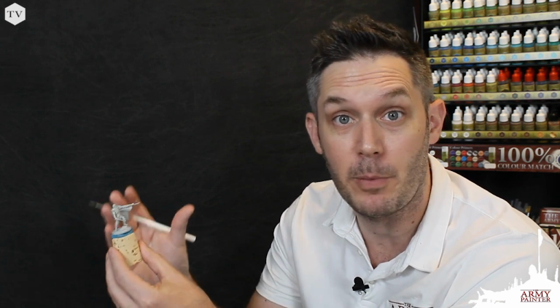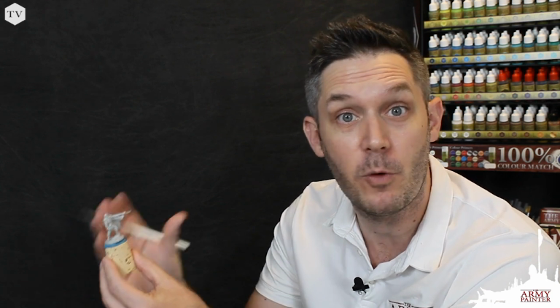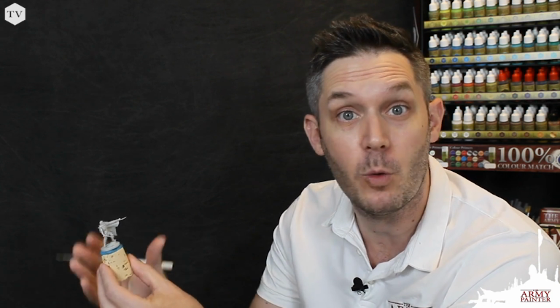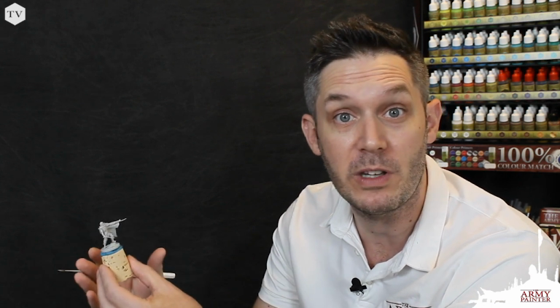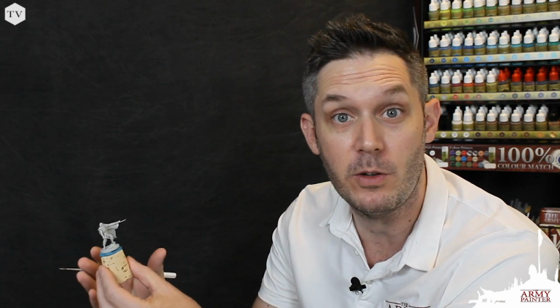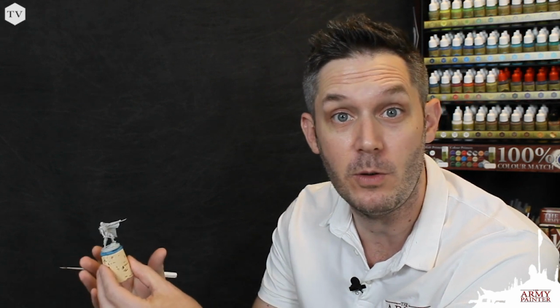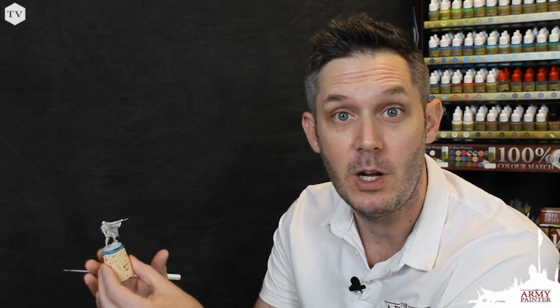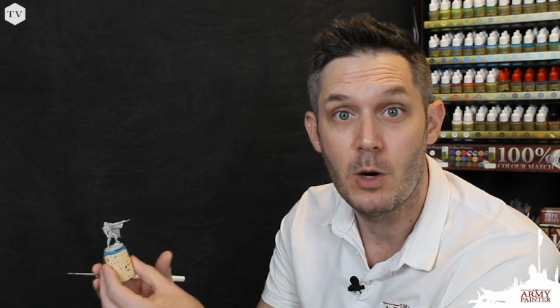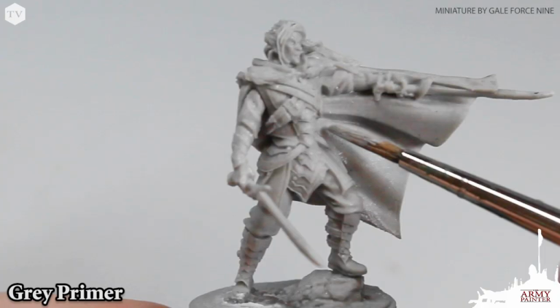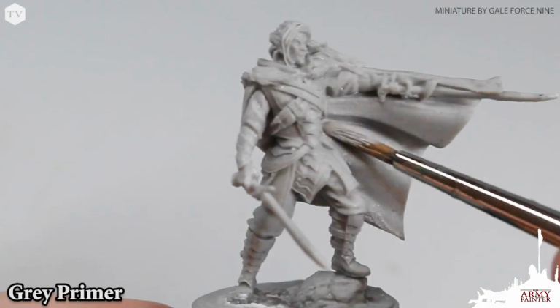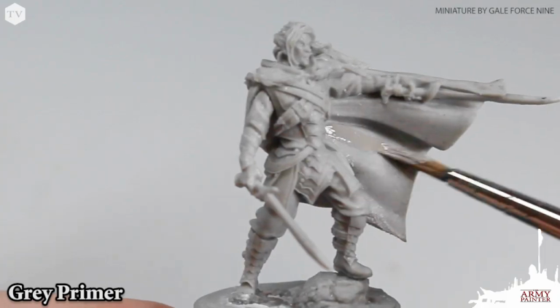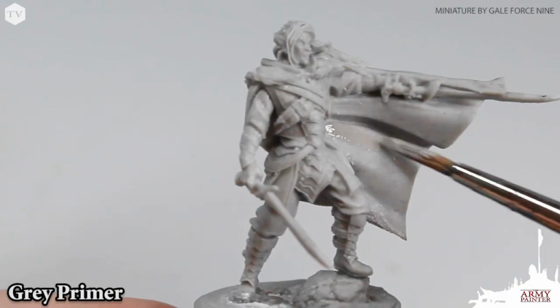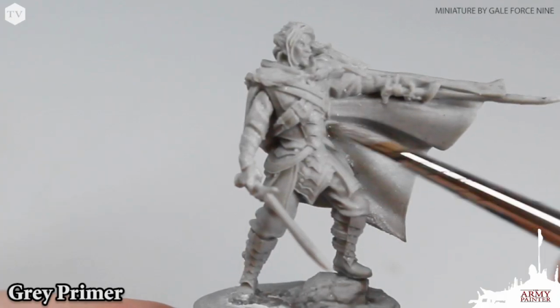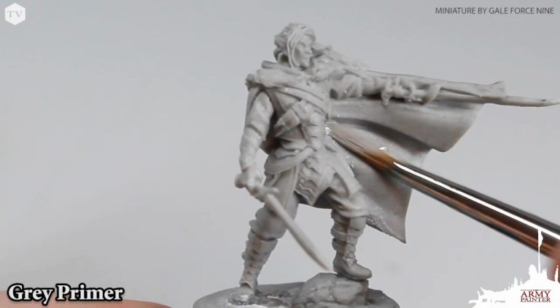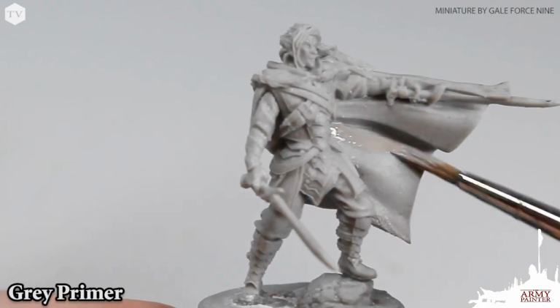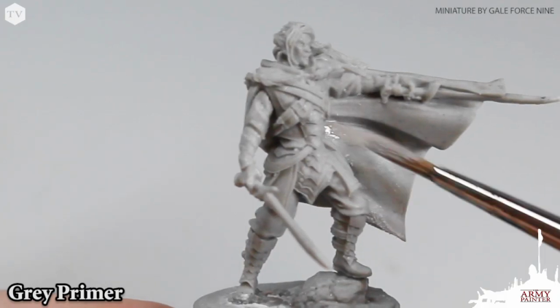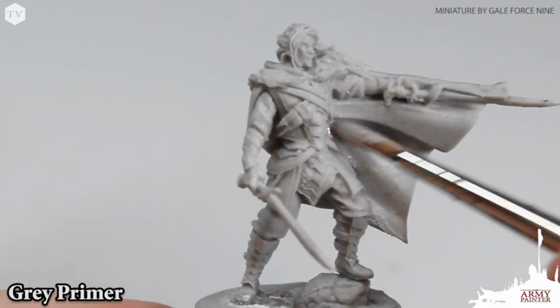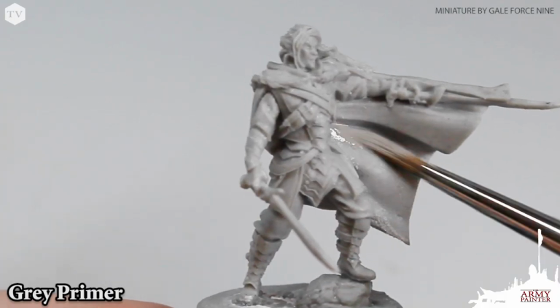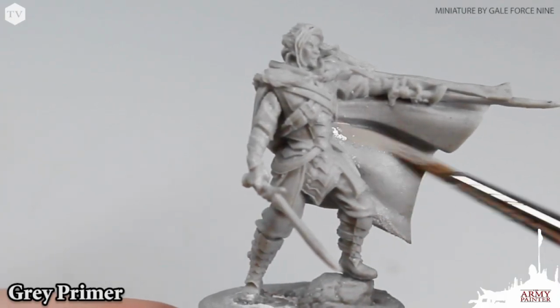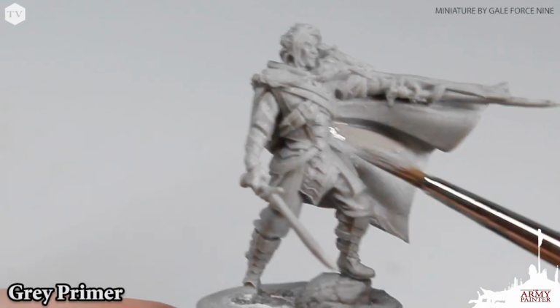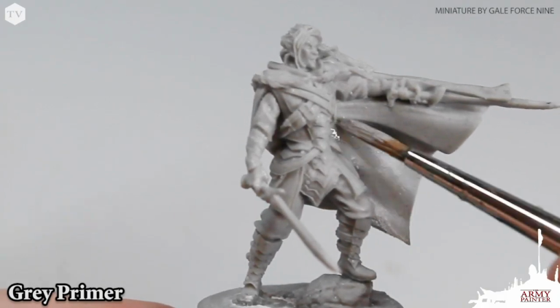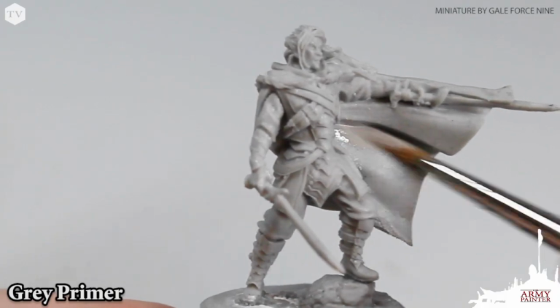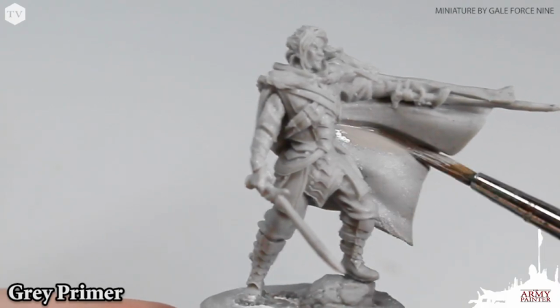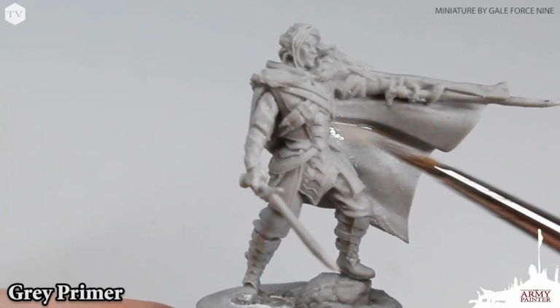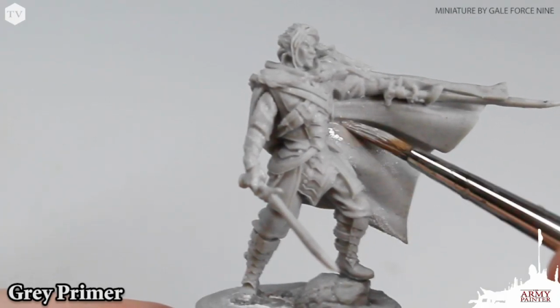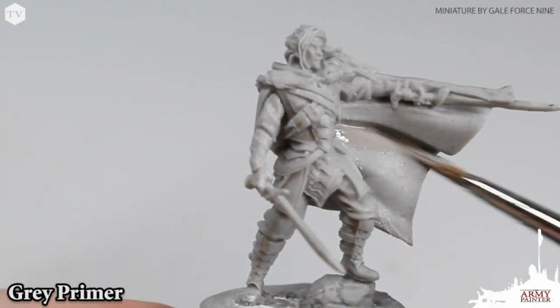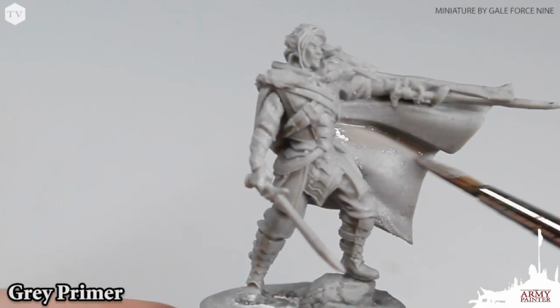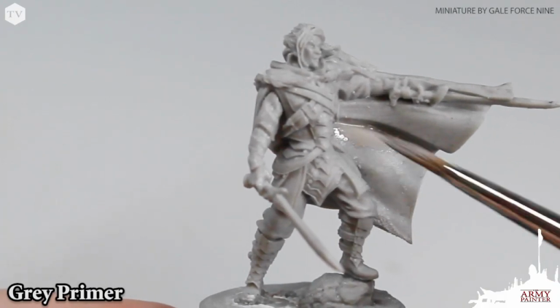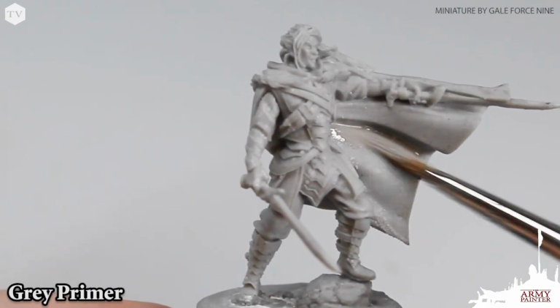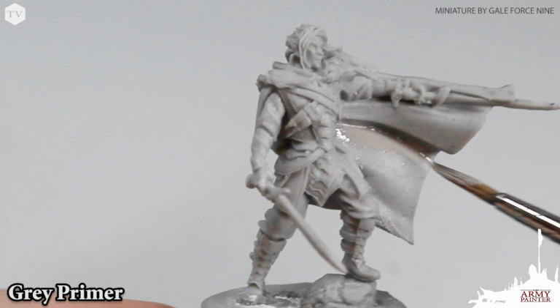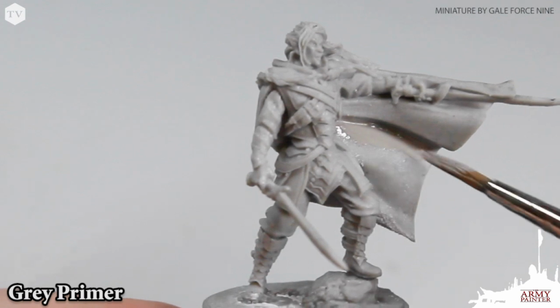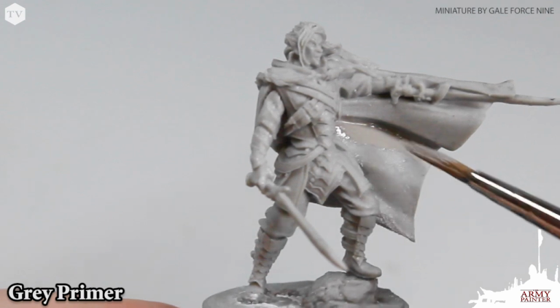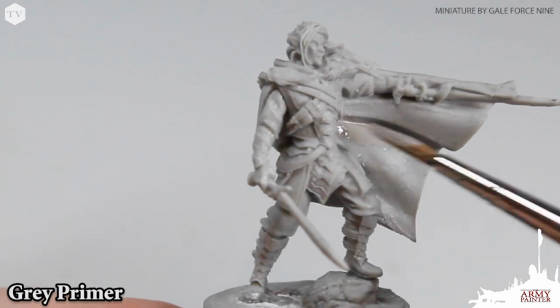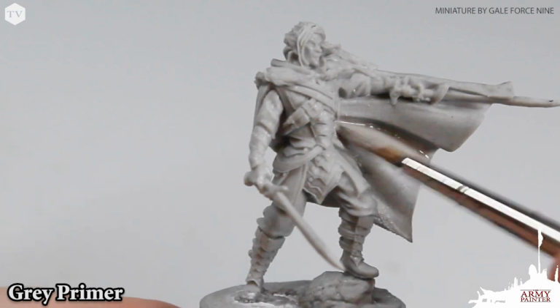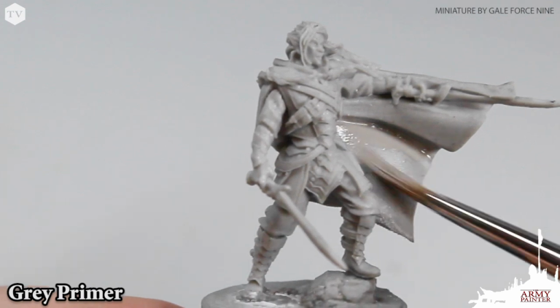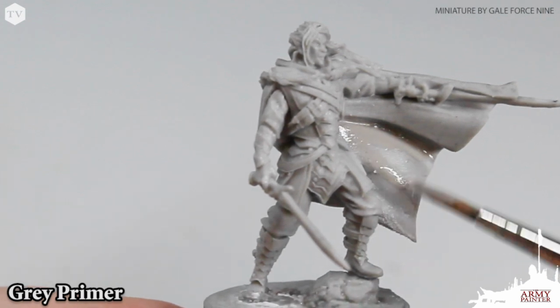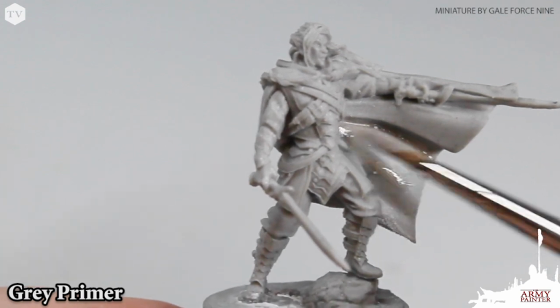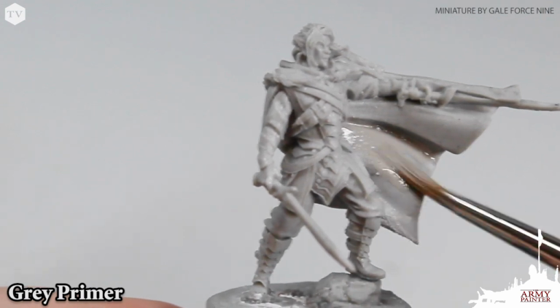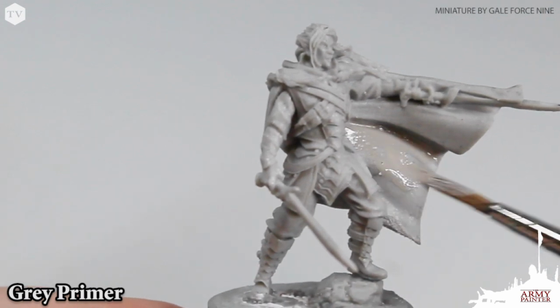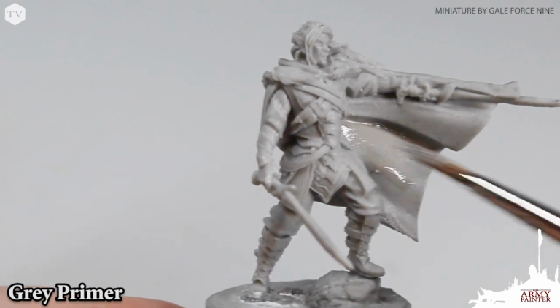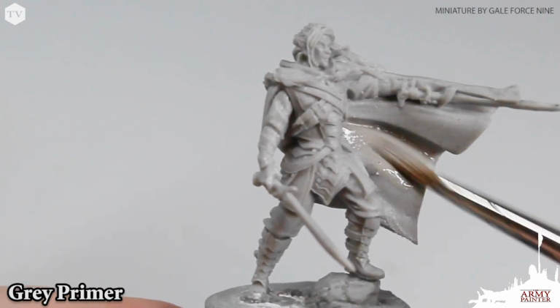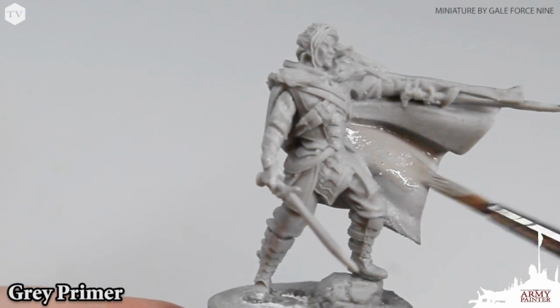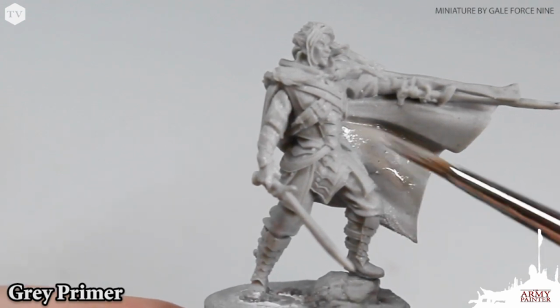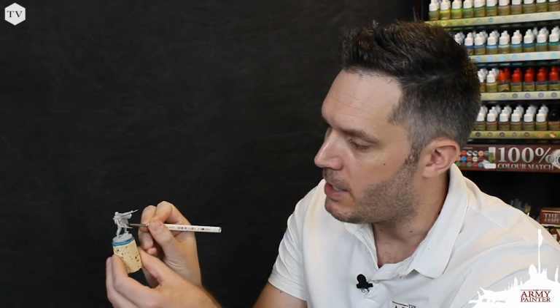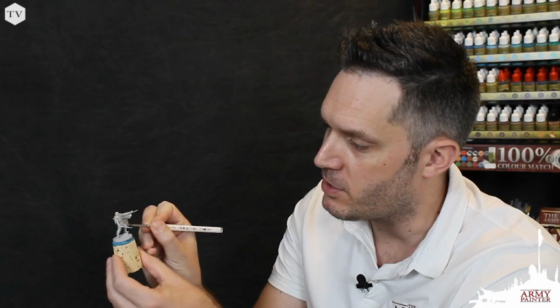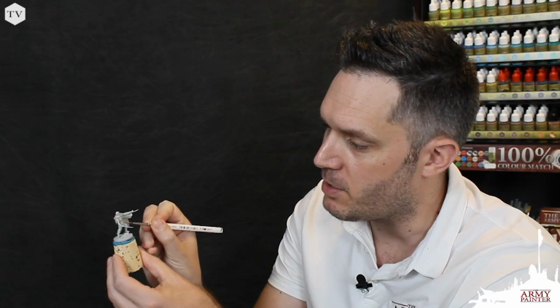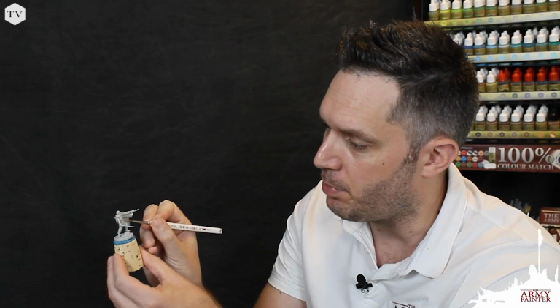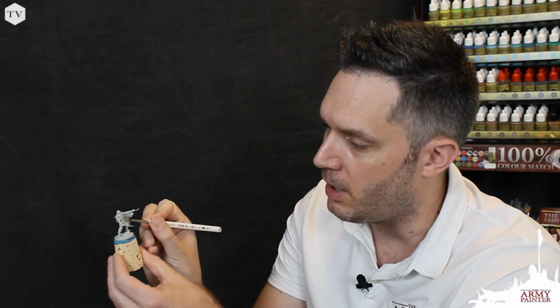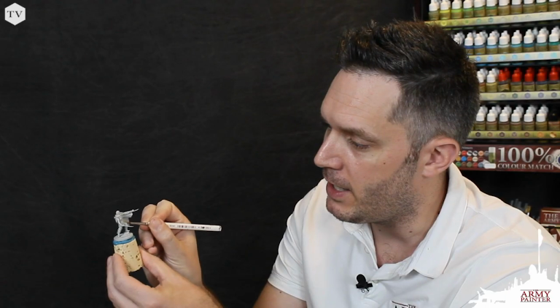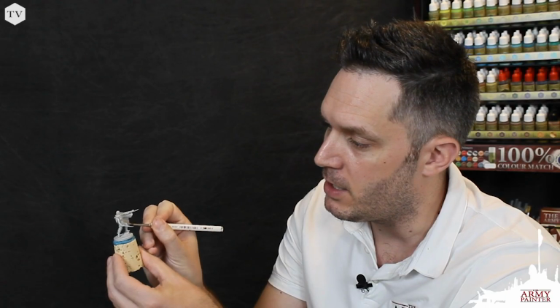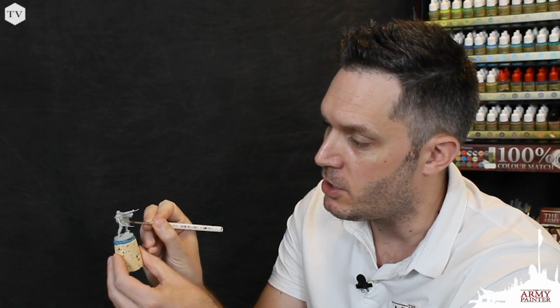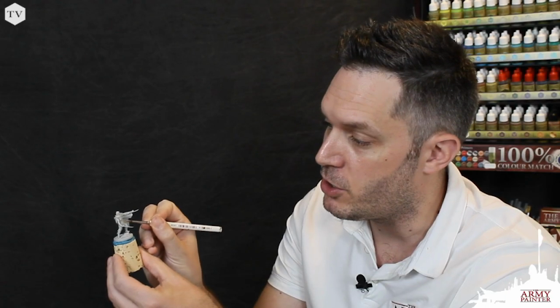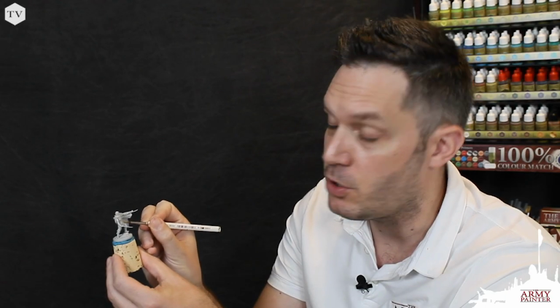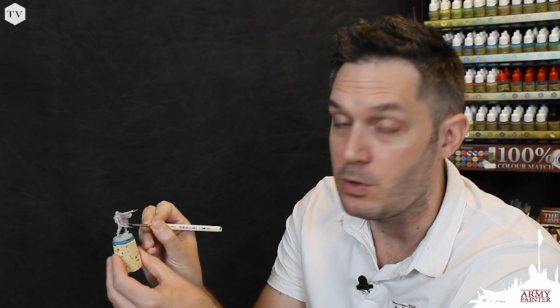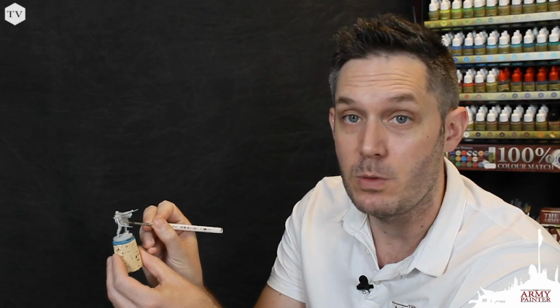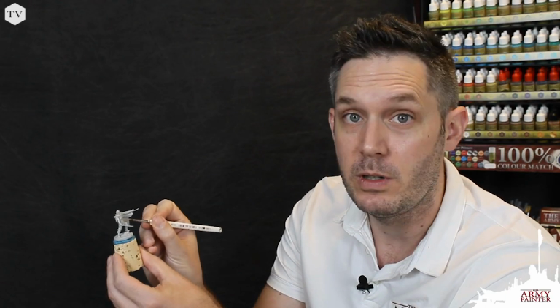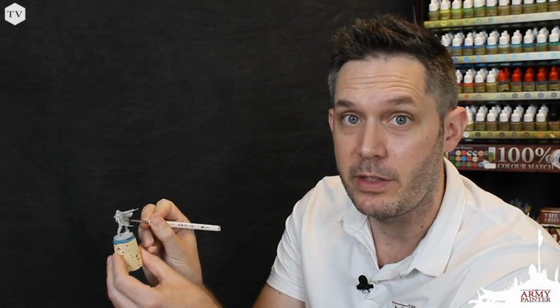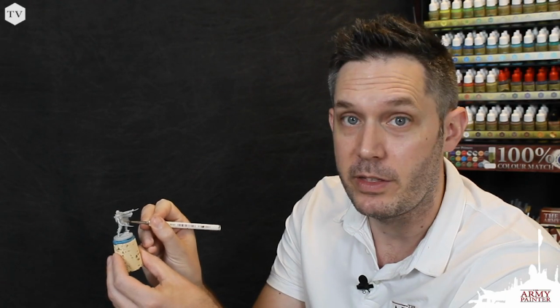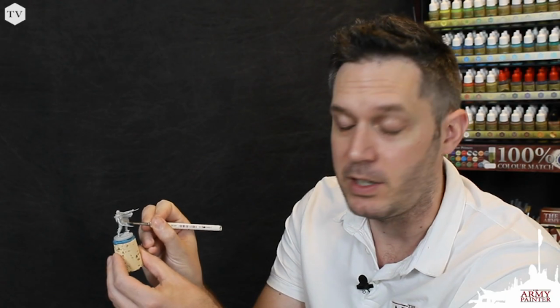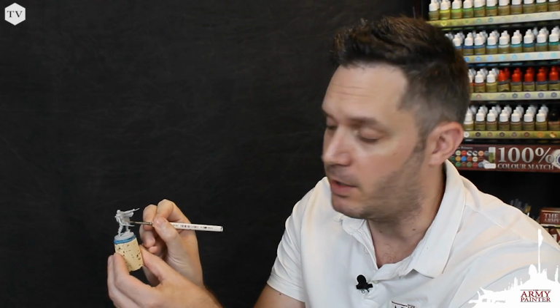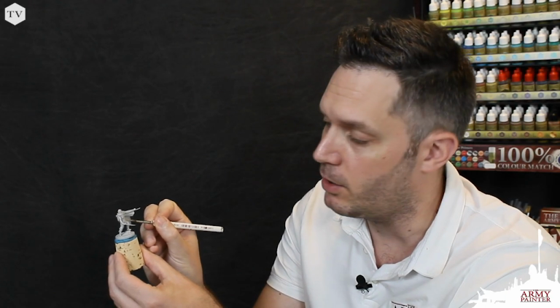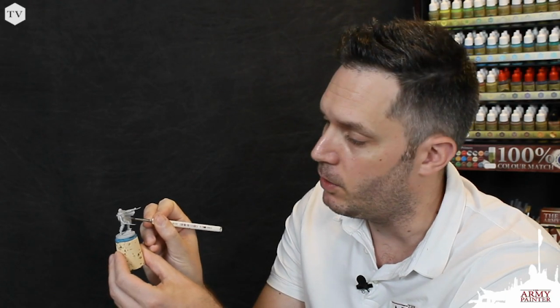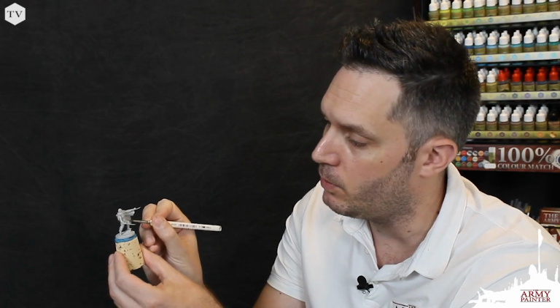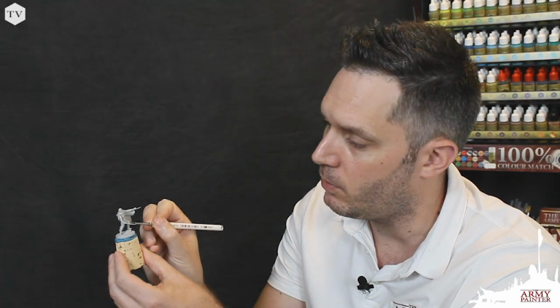Before we do, we're going to have to prime the model. For that, we're going to use some brush-on gray primer and just apply it in two thin coats.